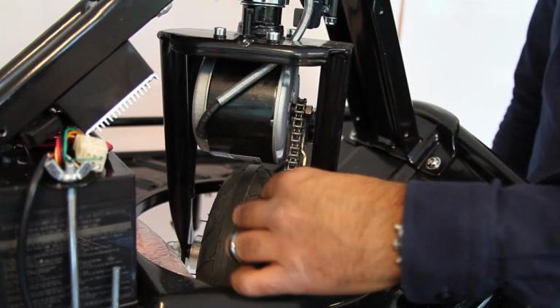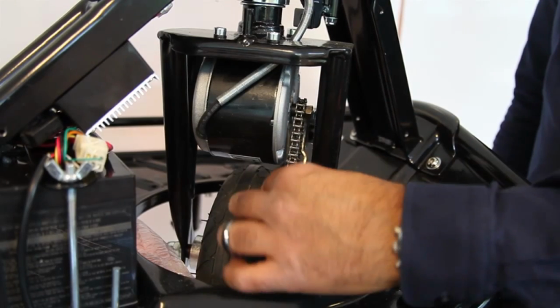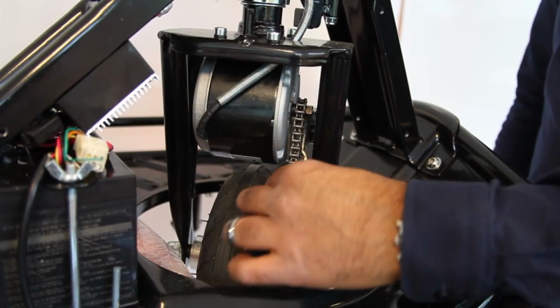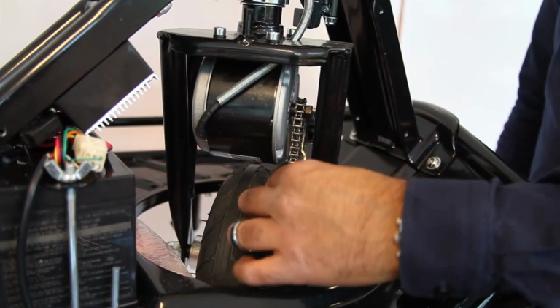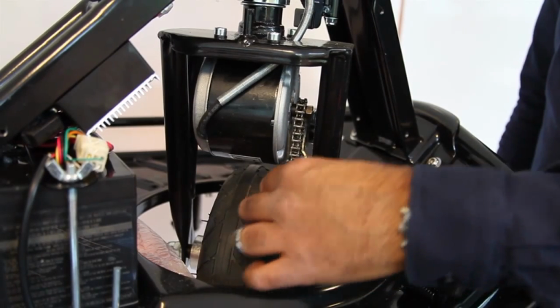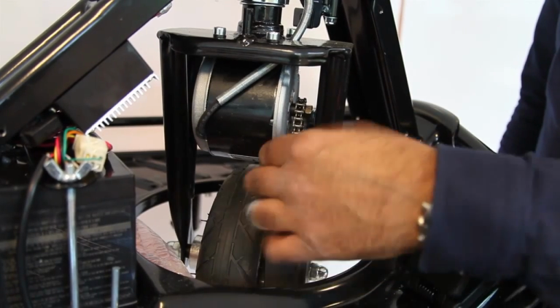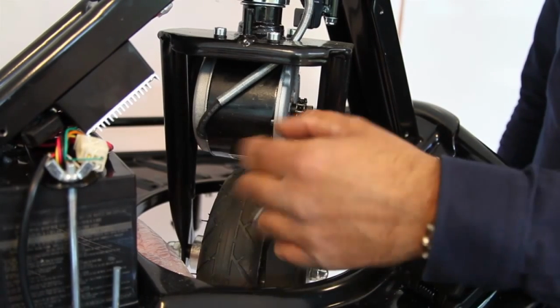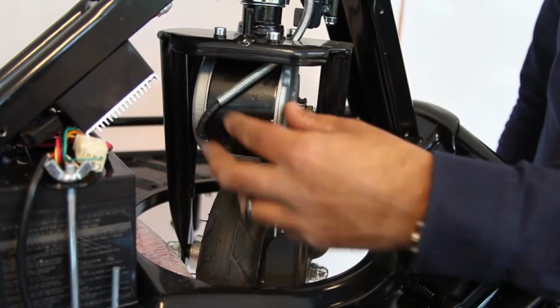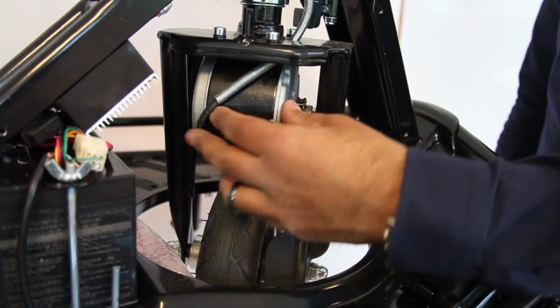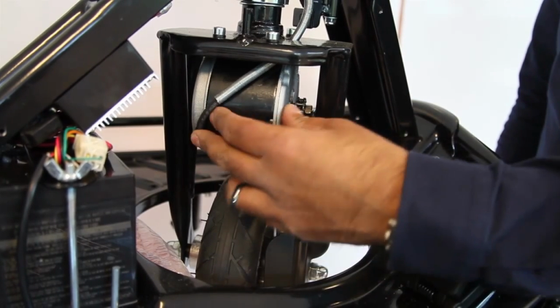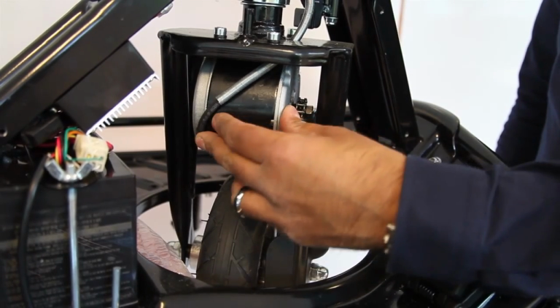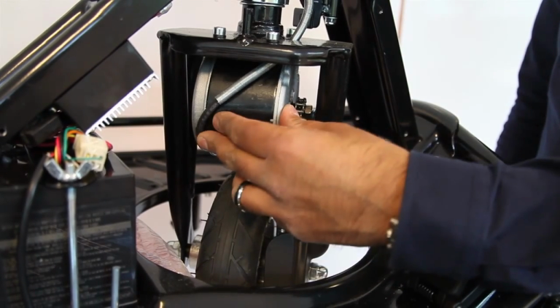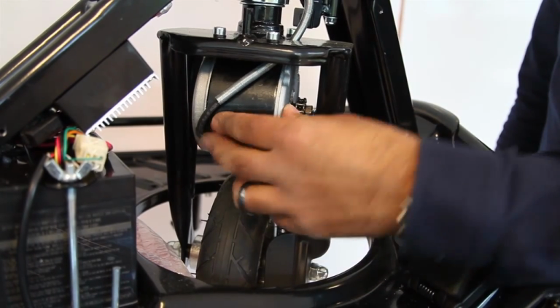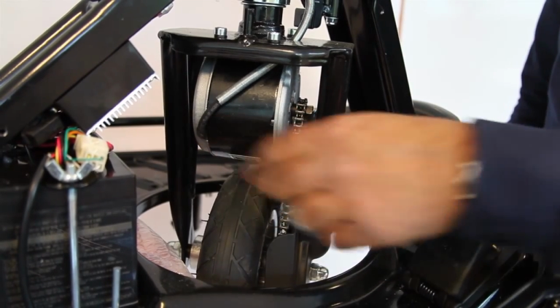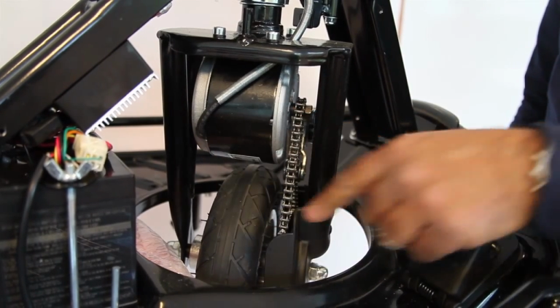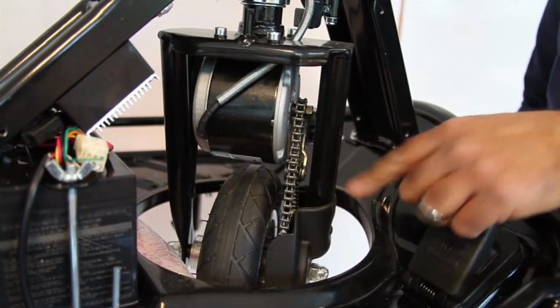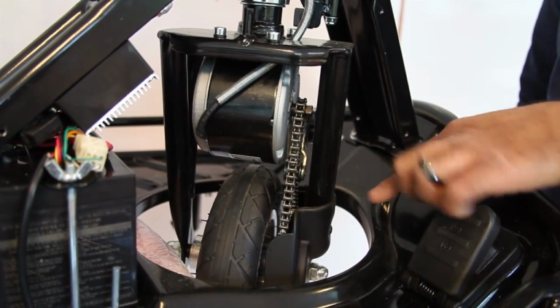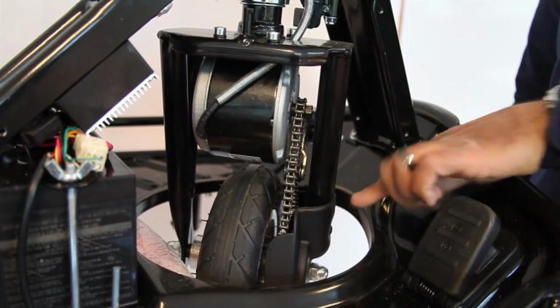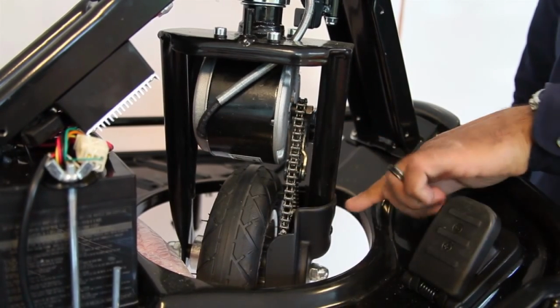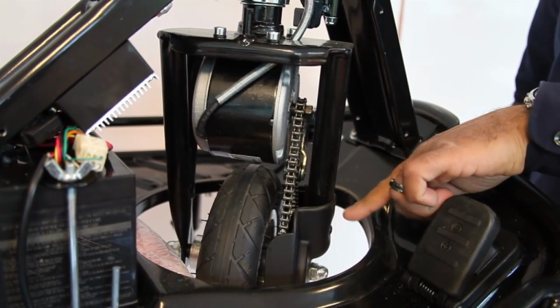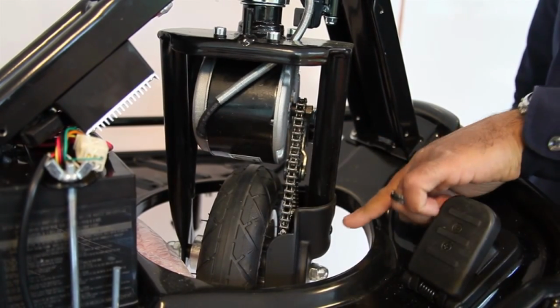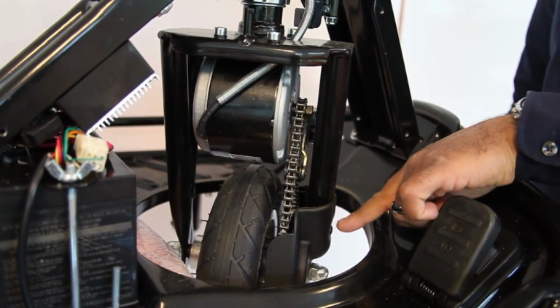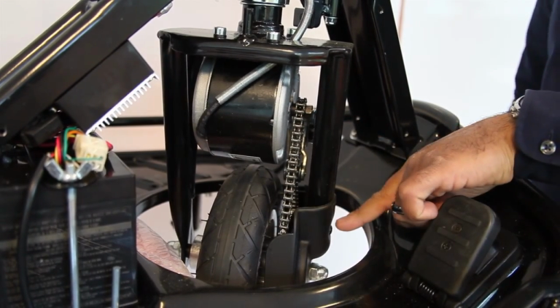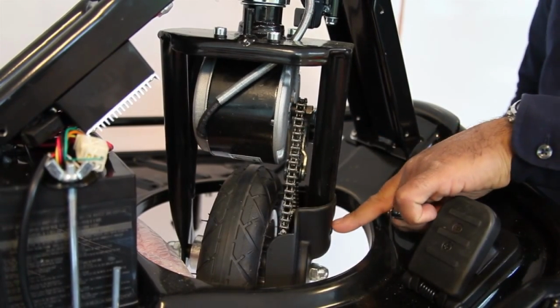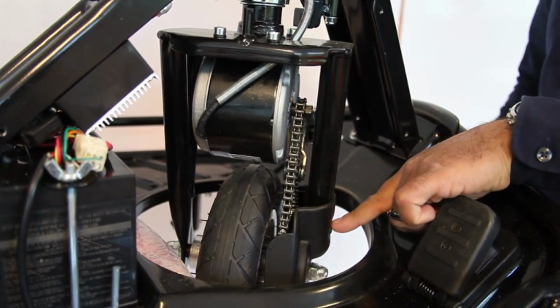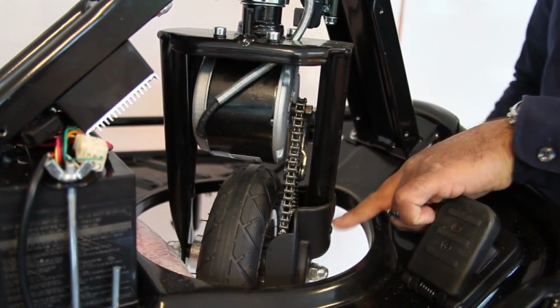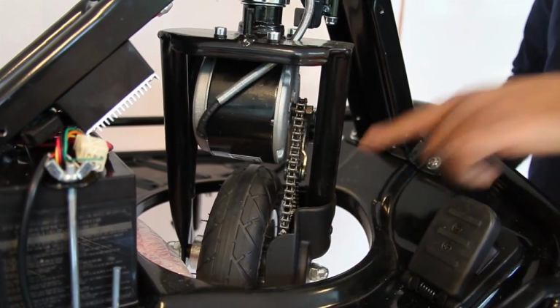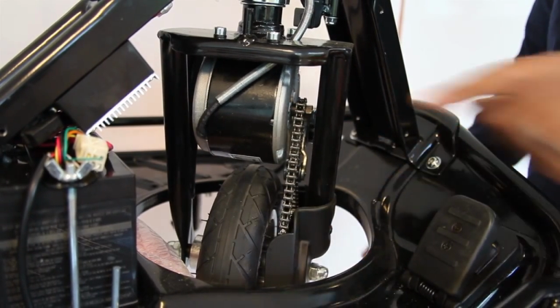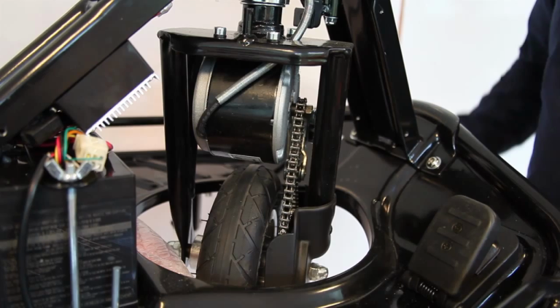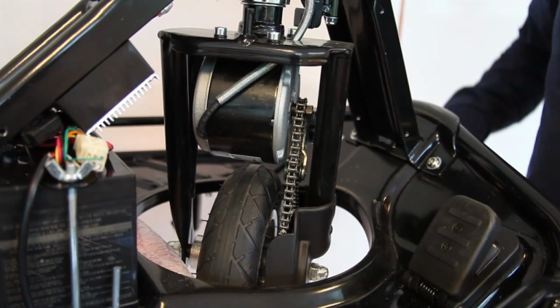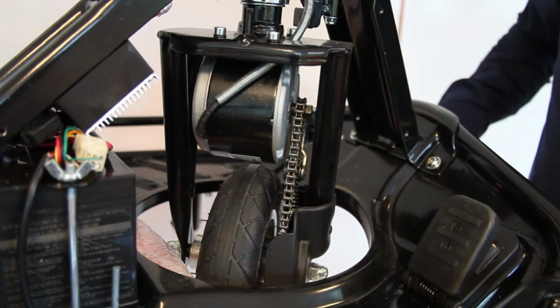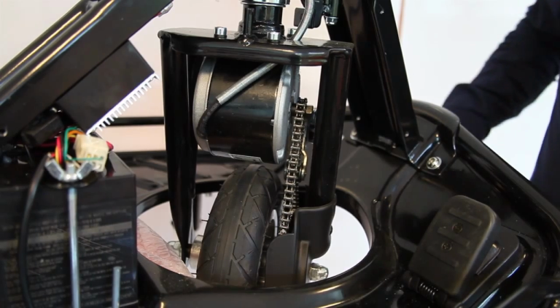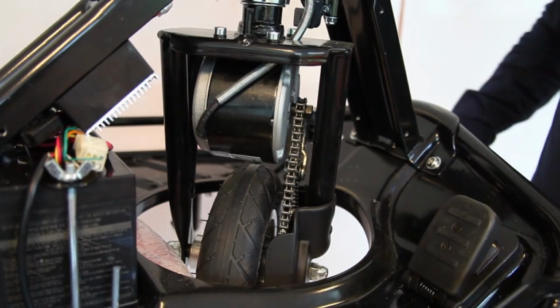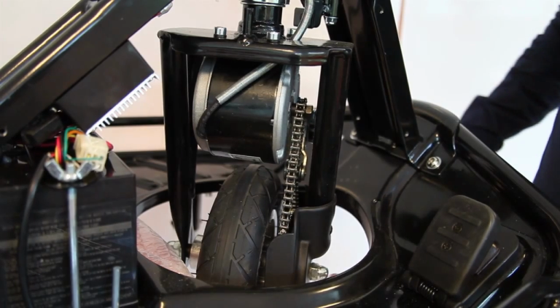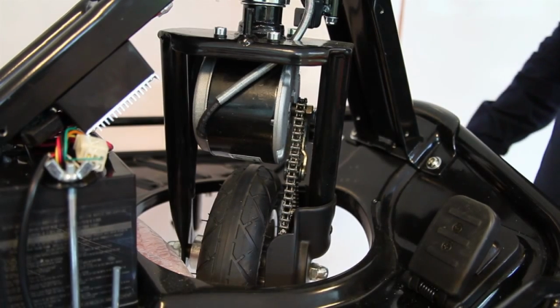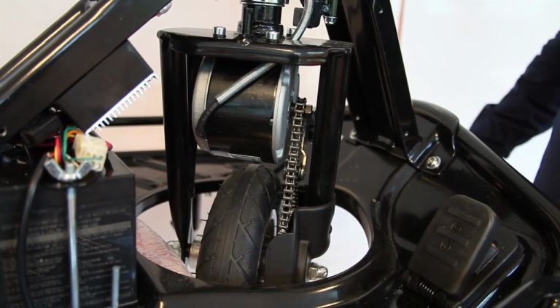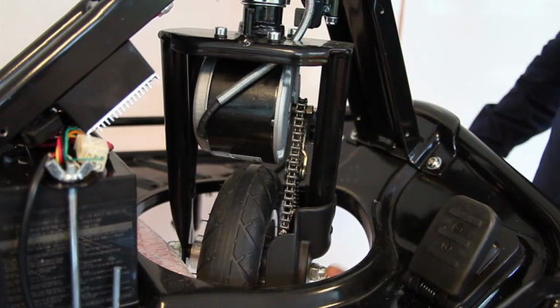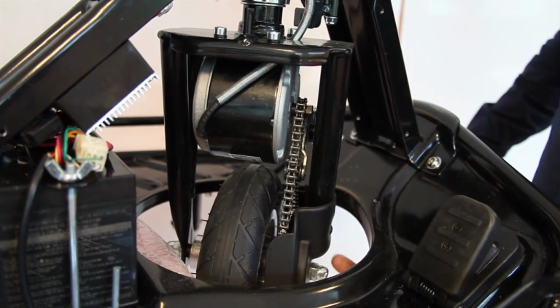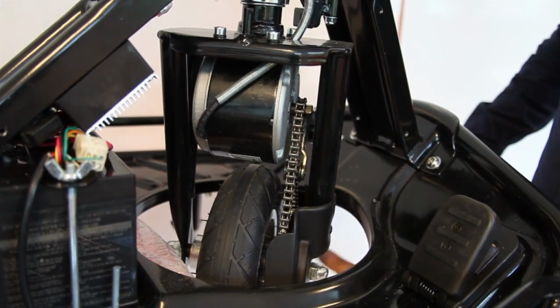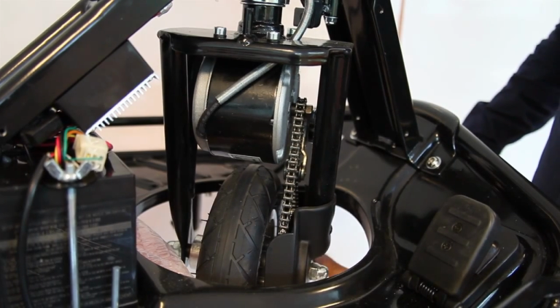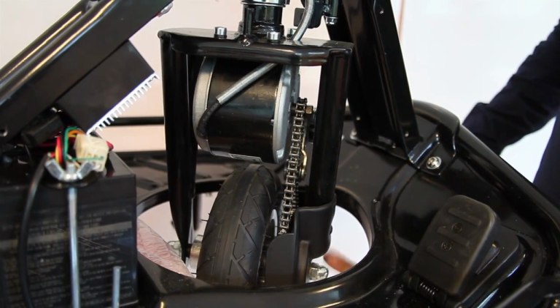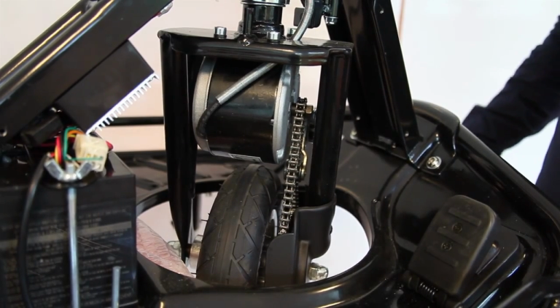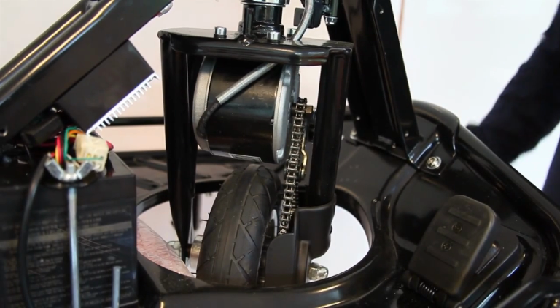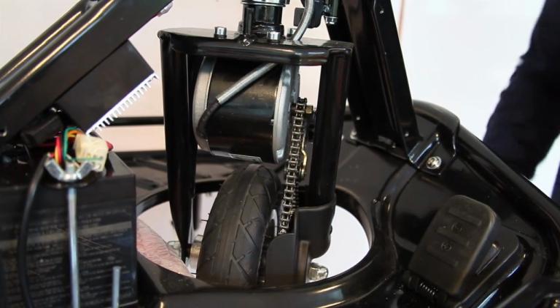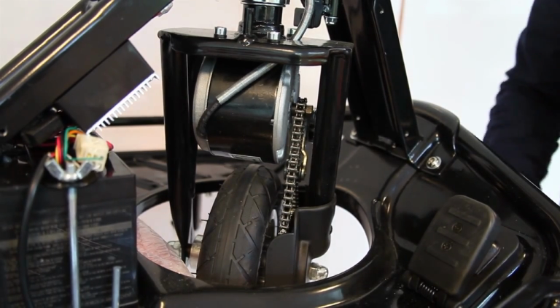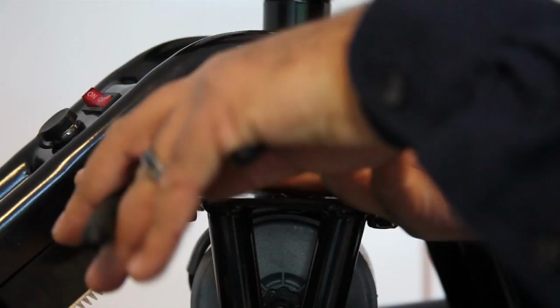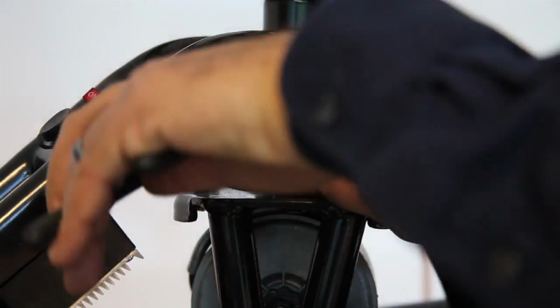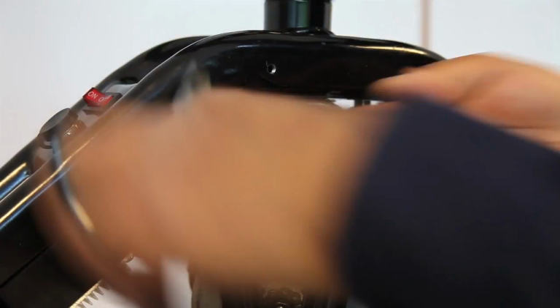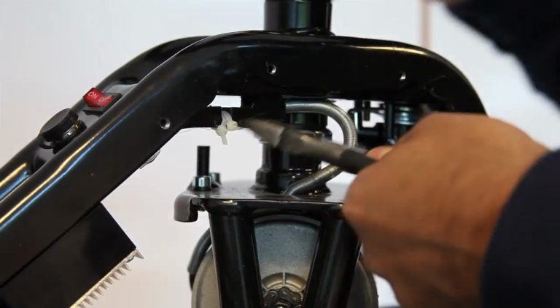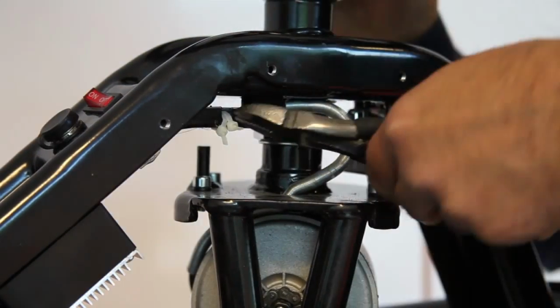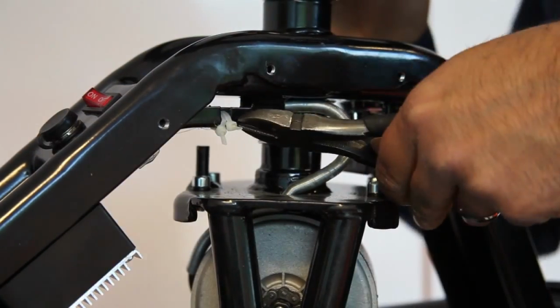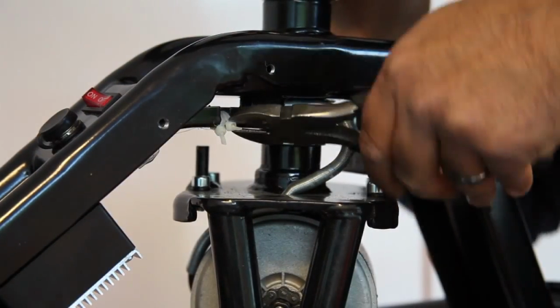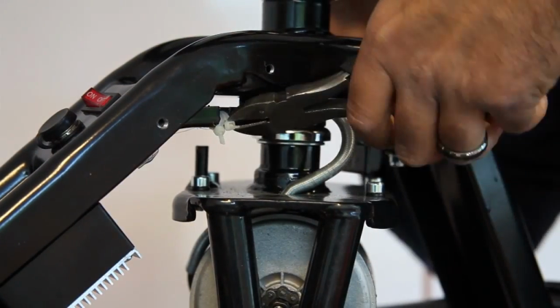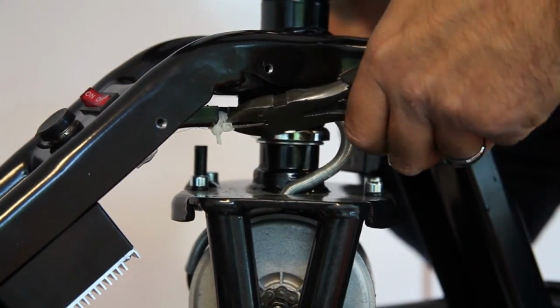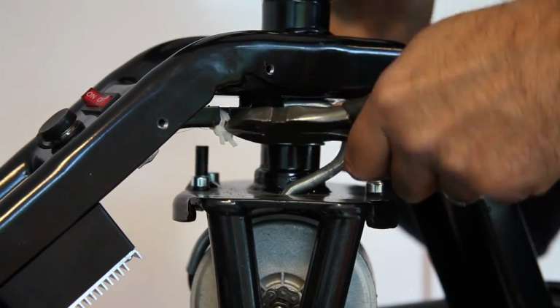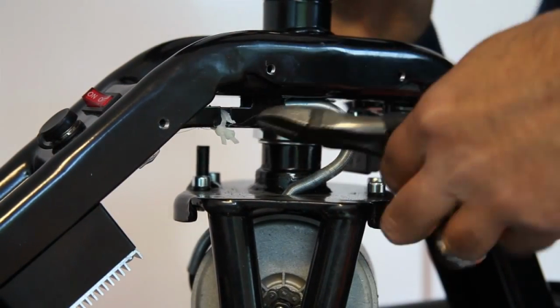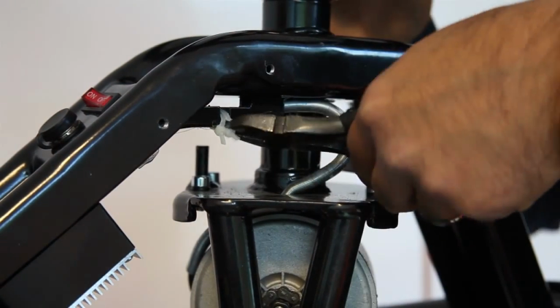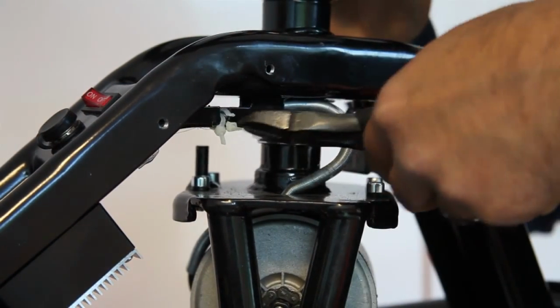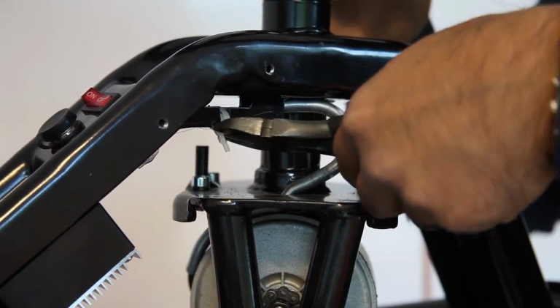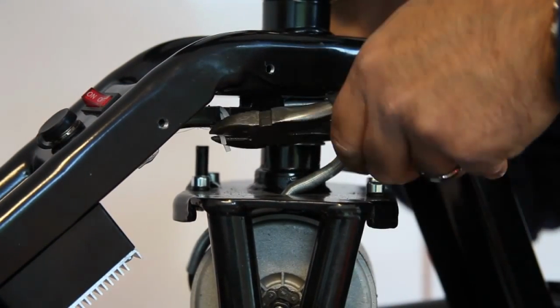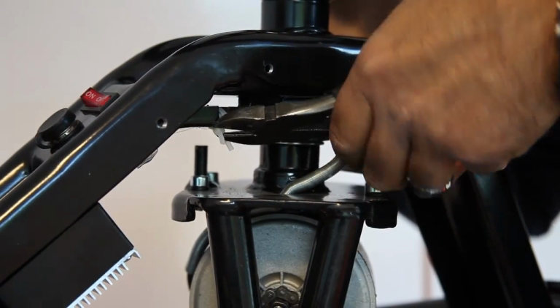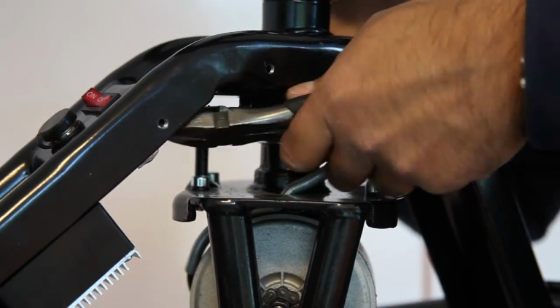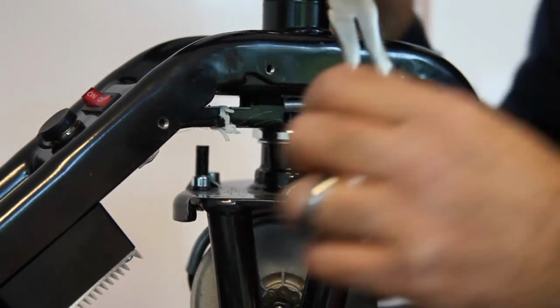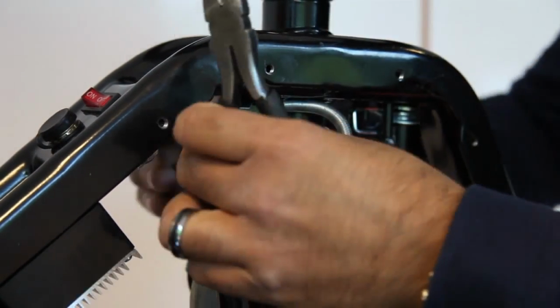Once removed you can see the motor. You will need to remove the chain guard. There are three Phillips screws holding it on.